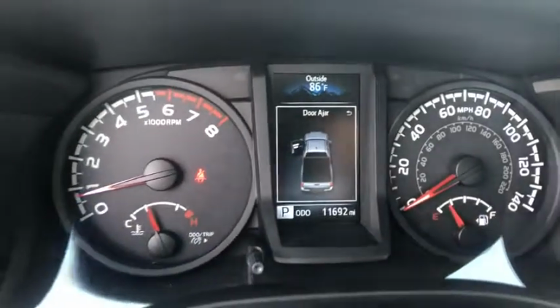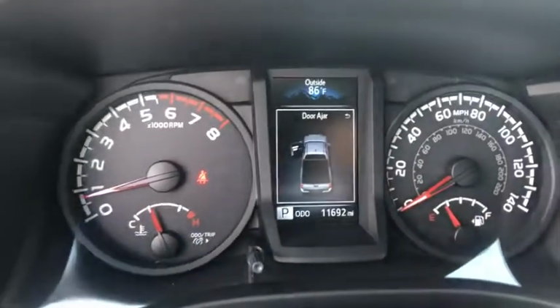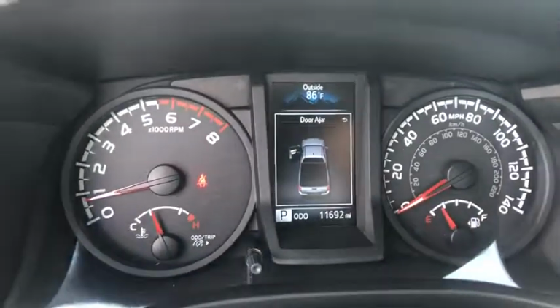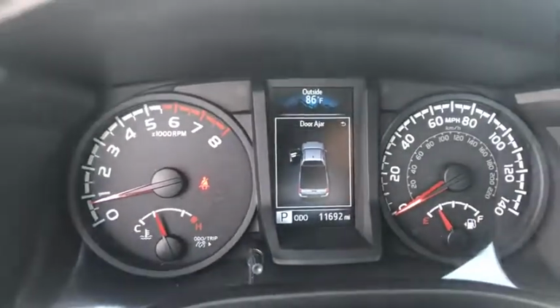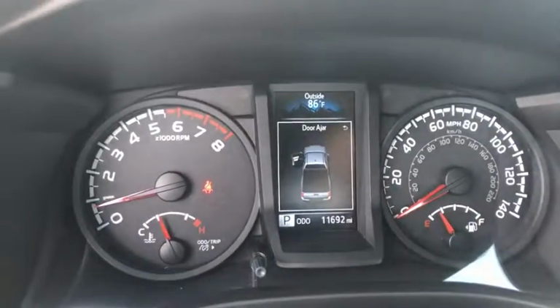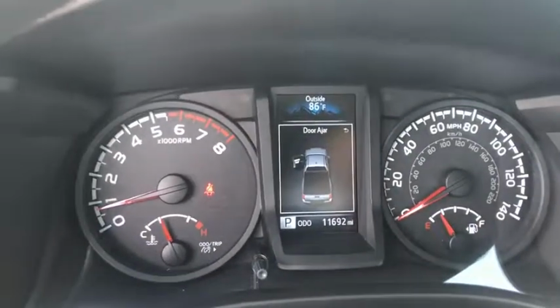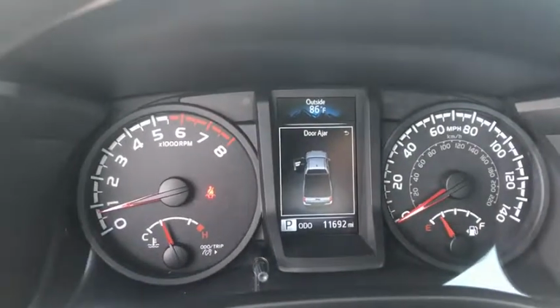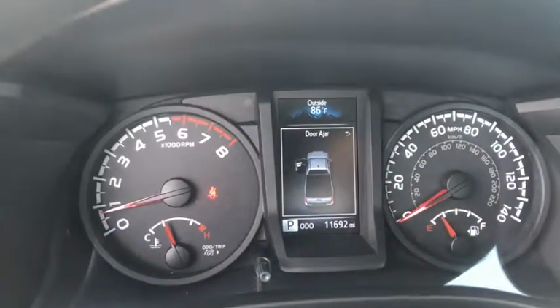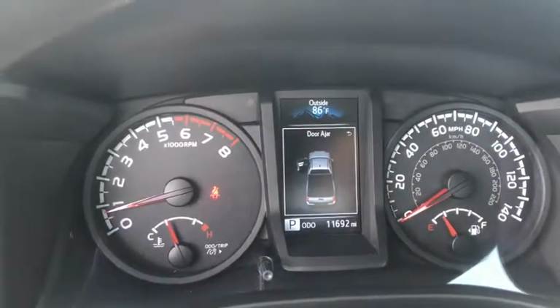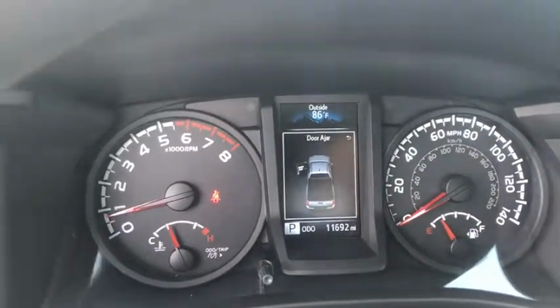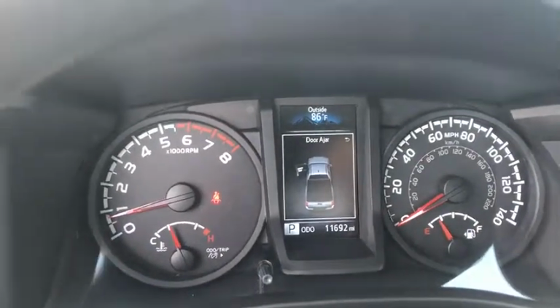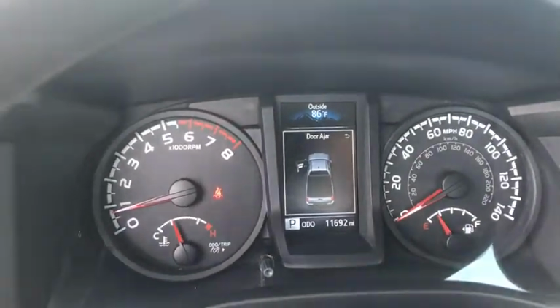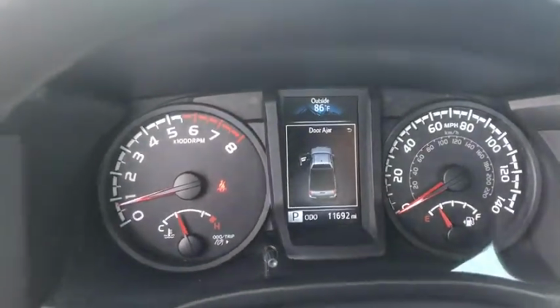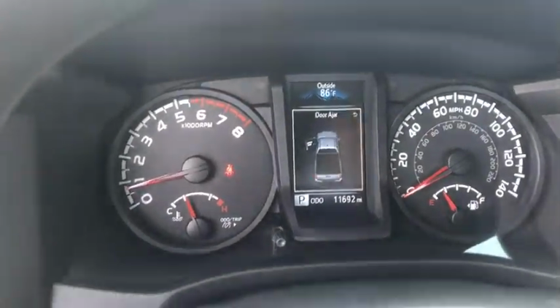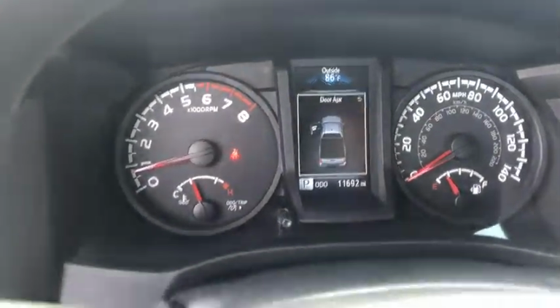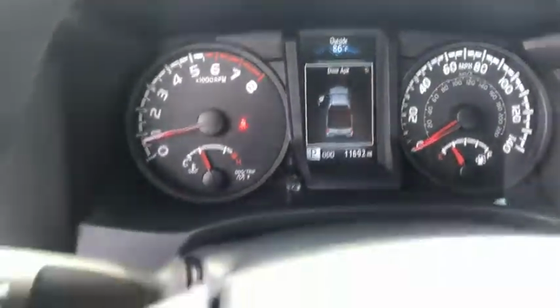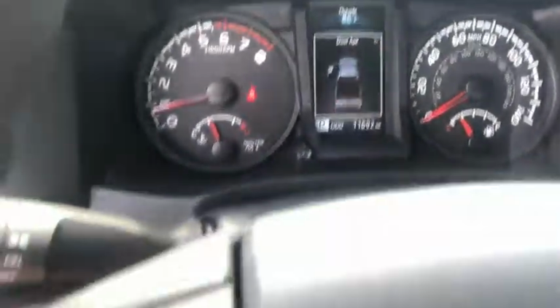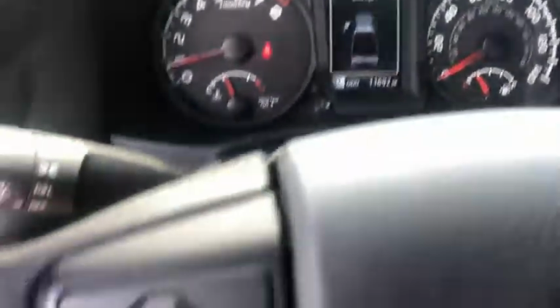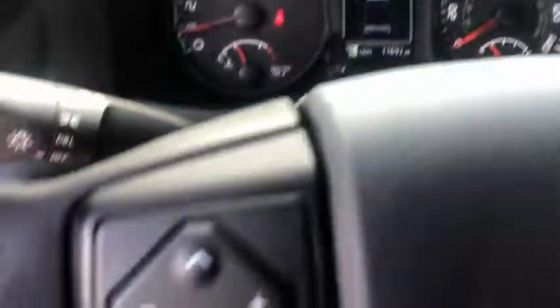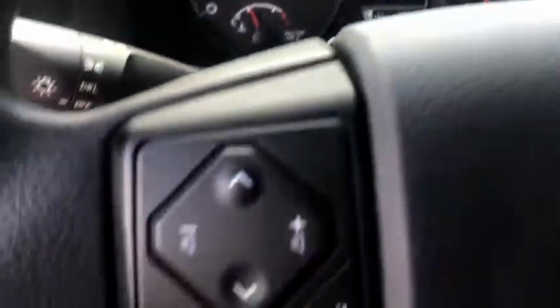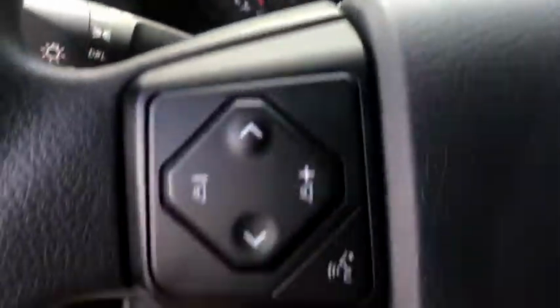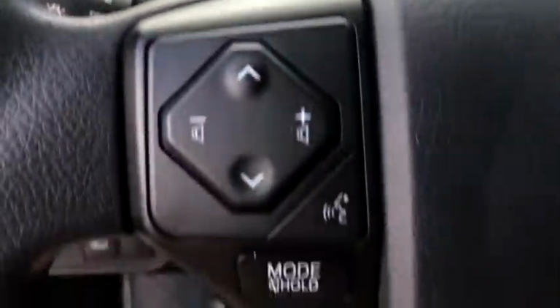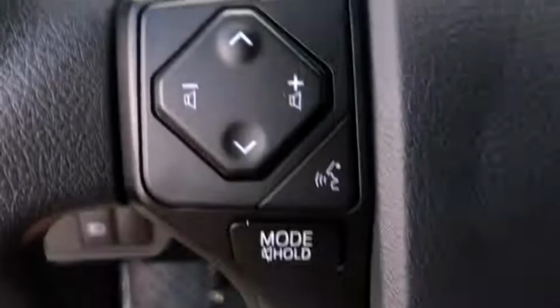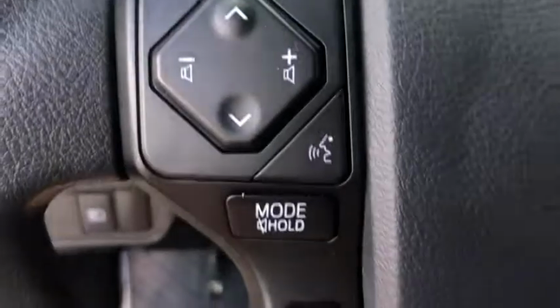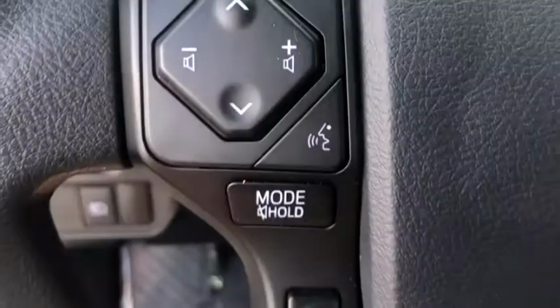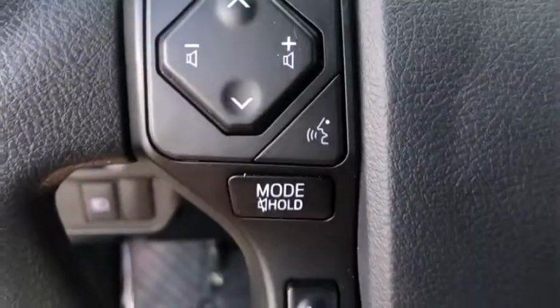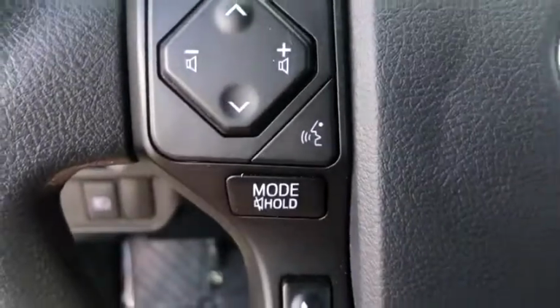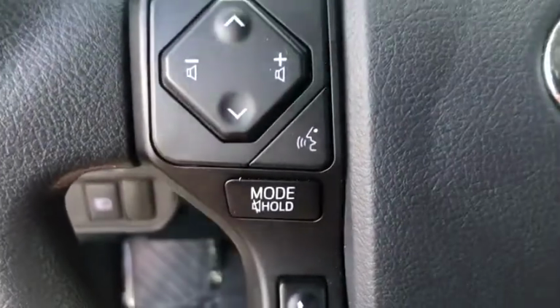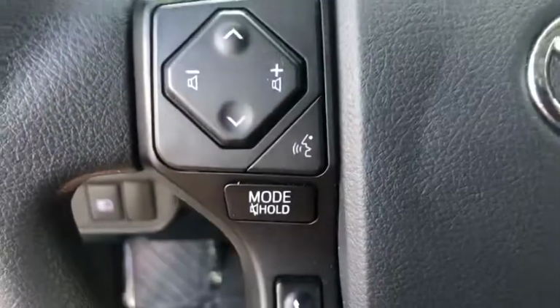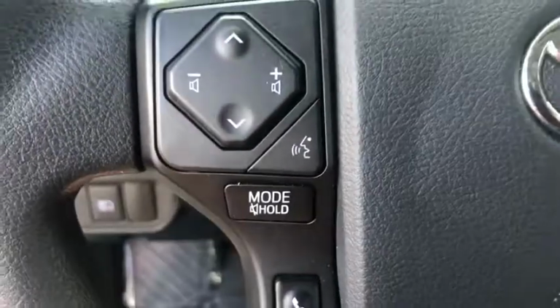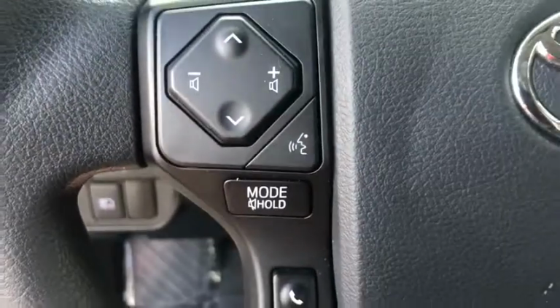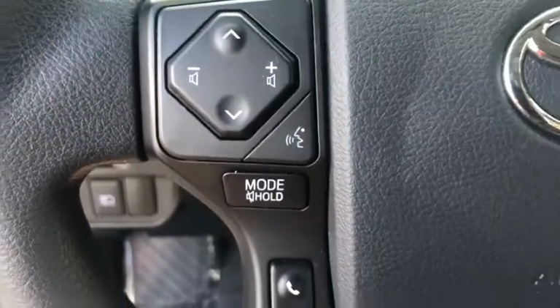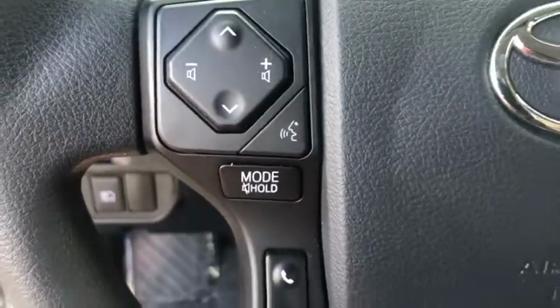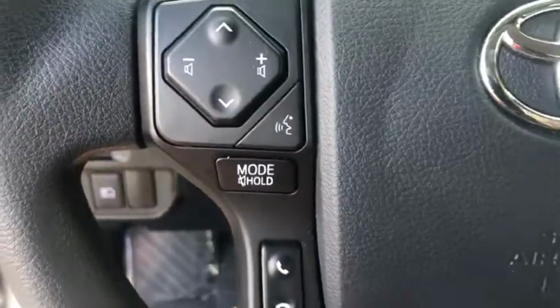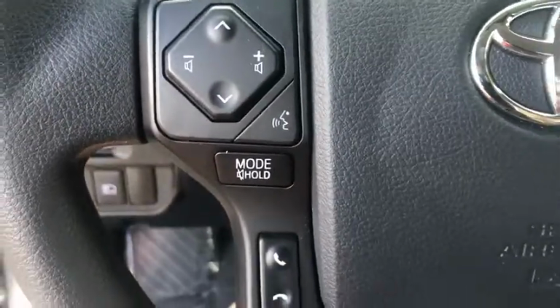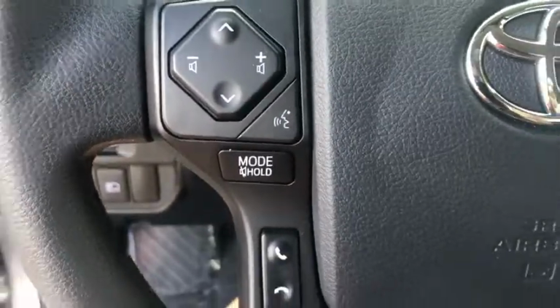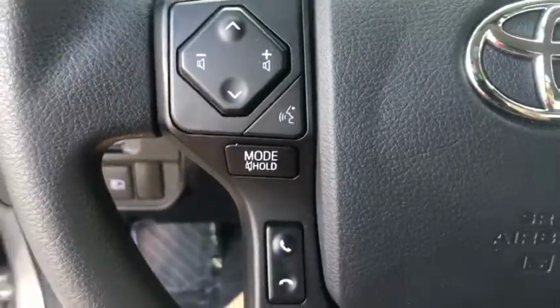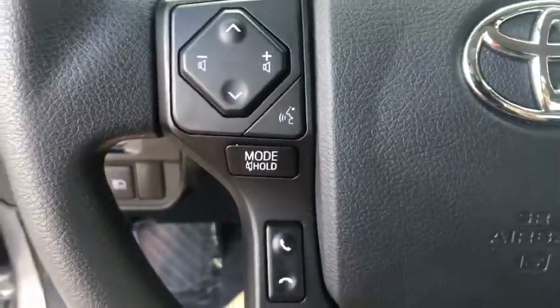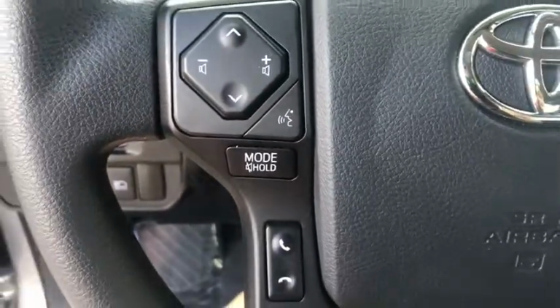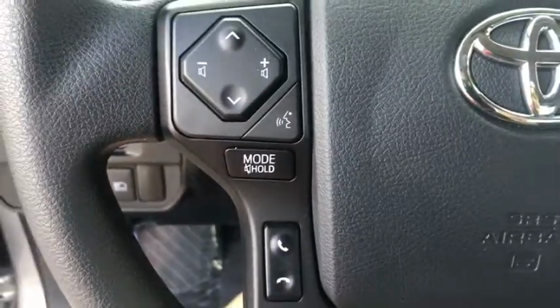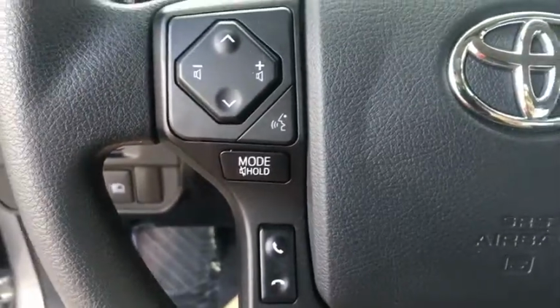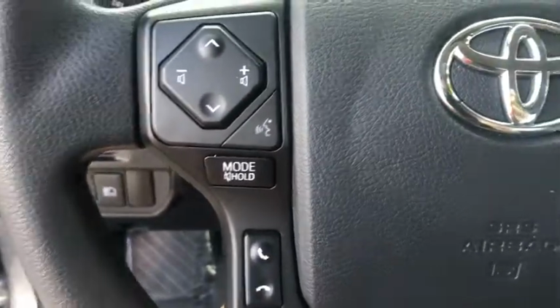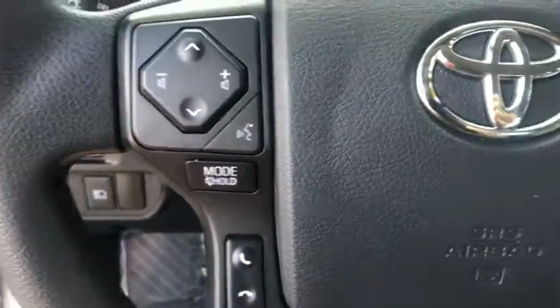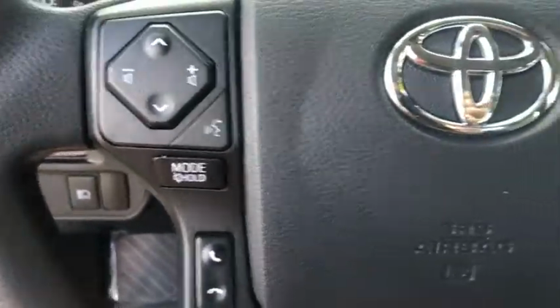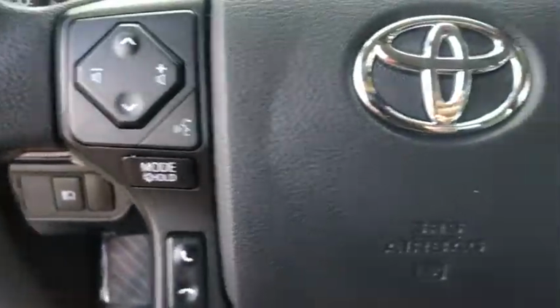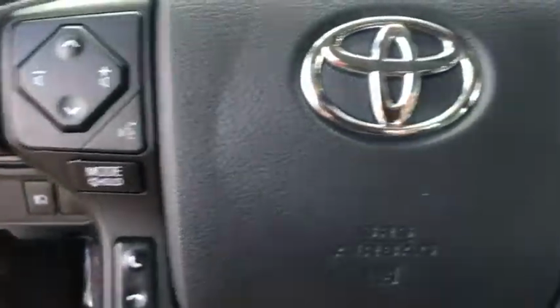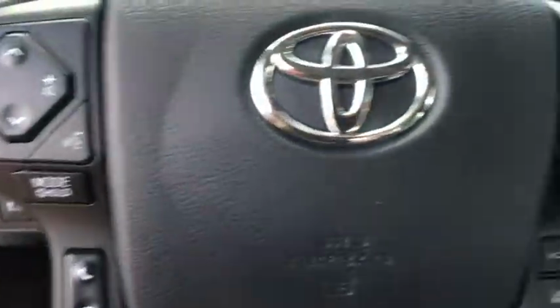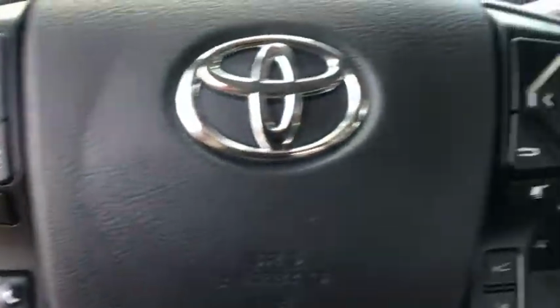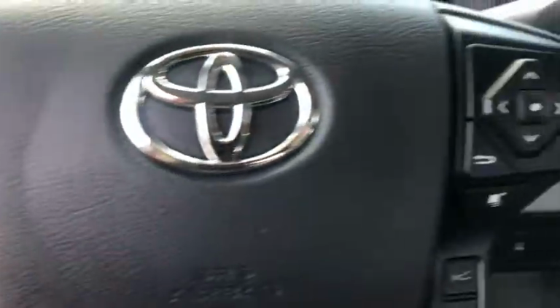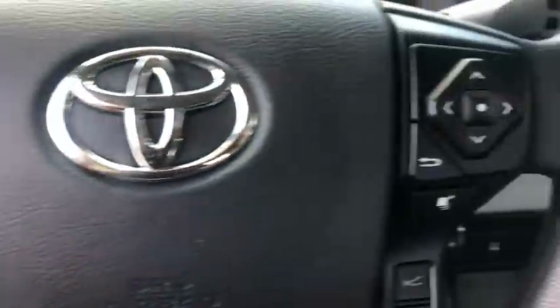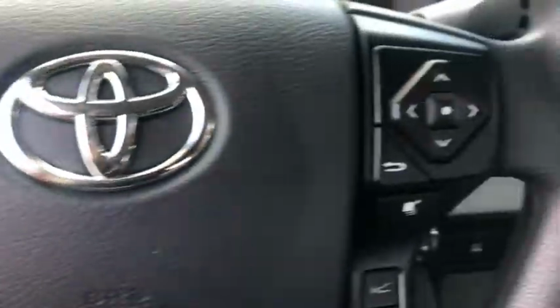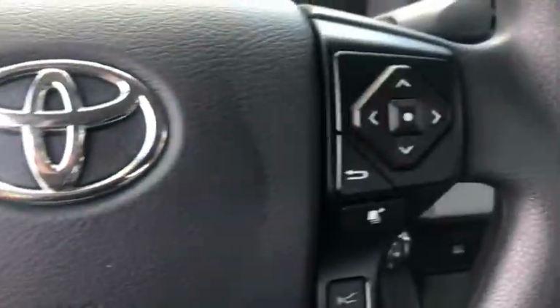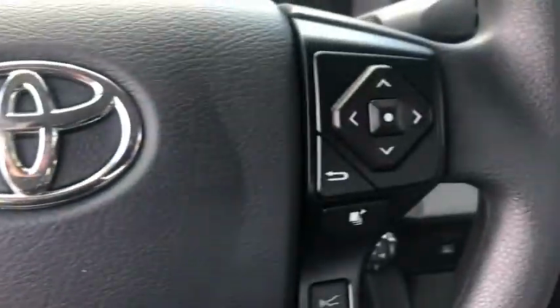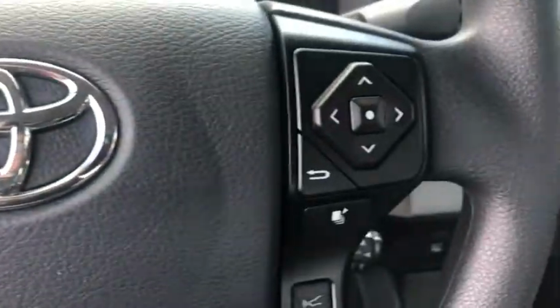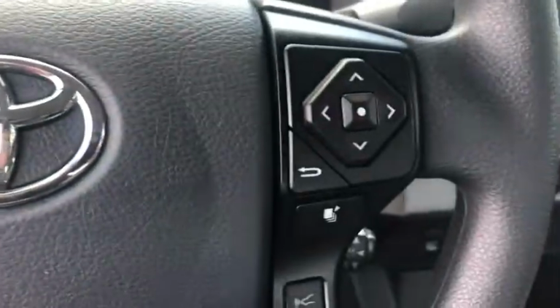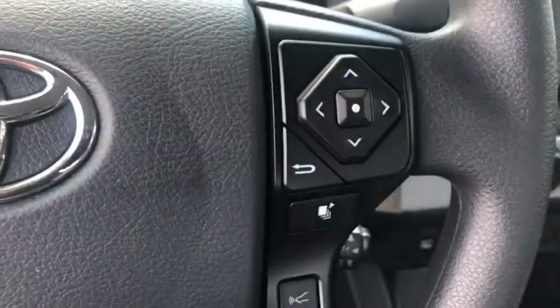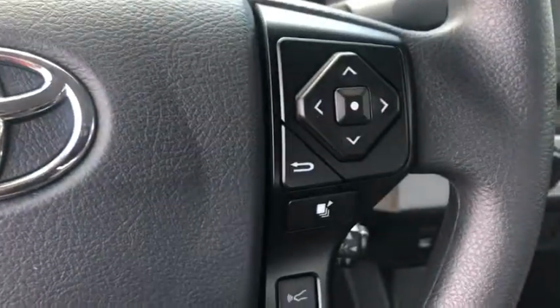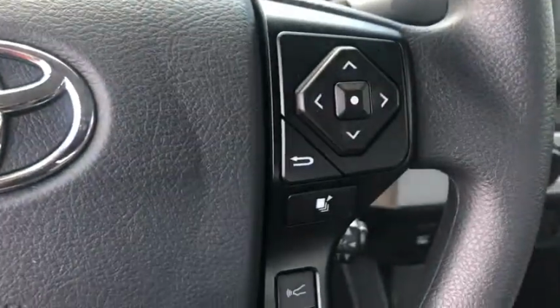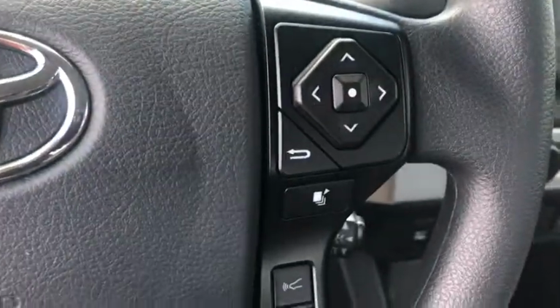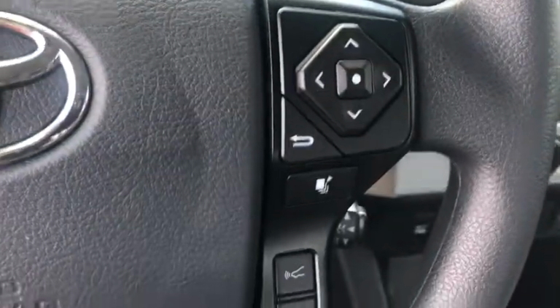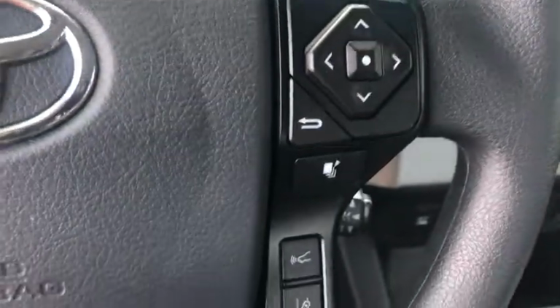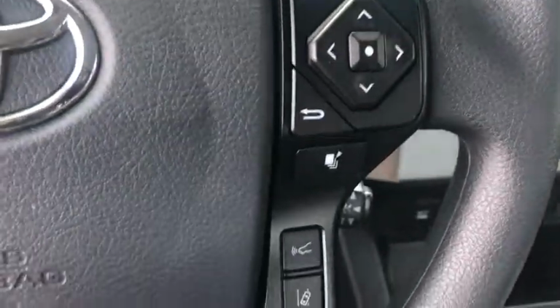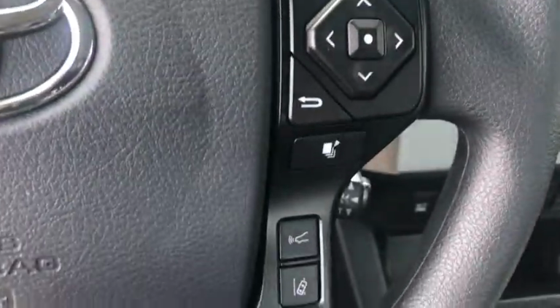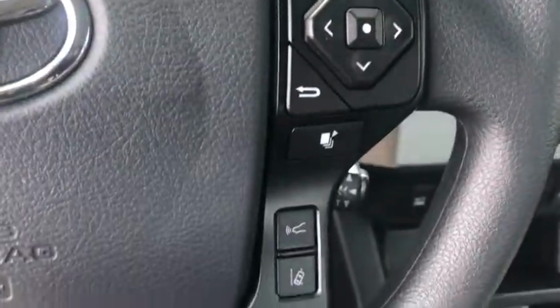CD player, brake assist, tachometer, overhead console, front bucket seats, front reading lamps, and tilt steering wheel.